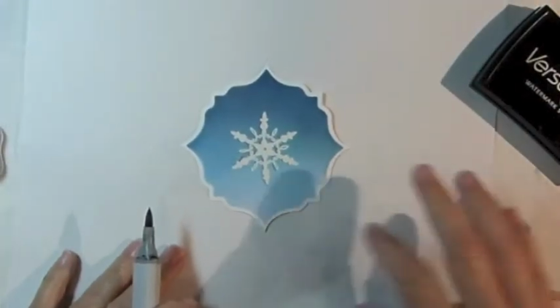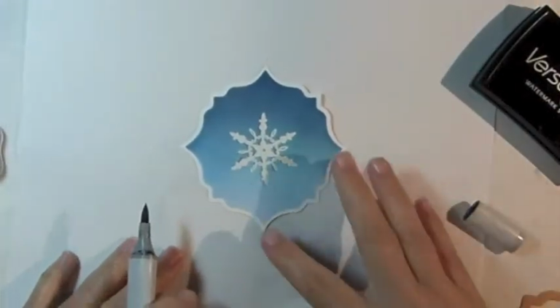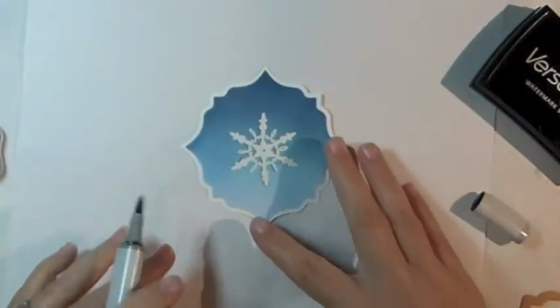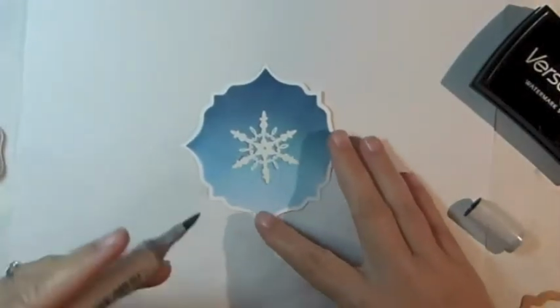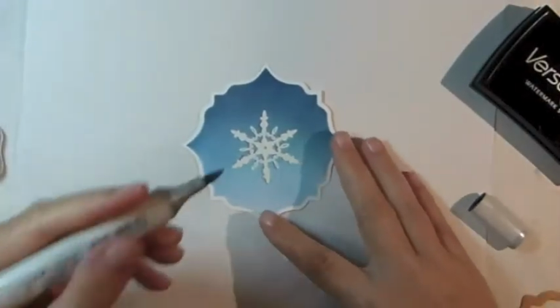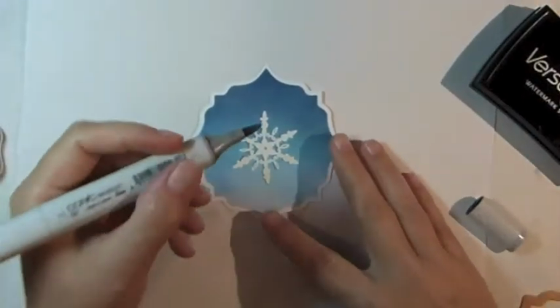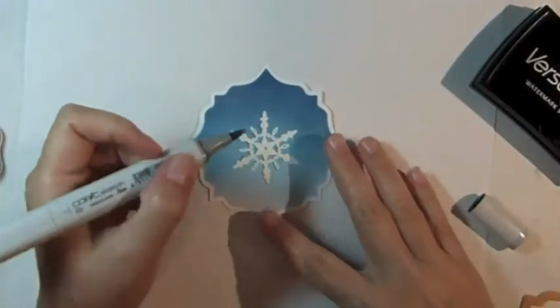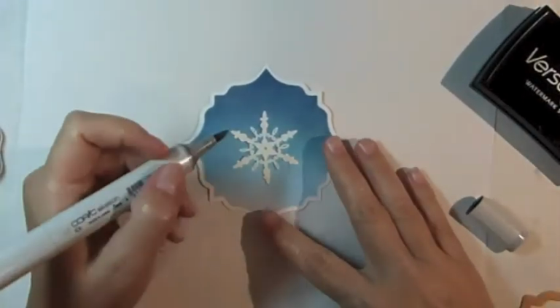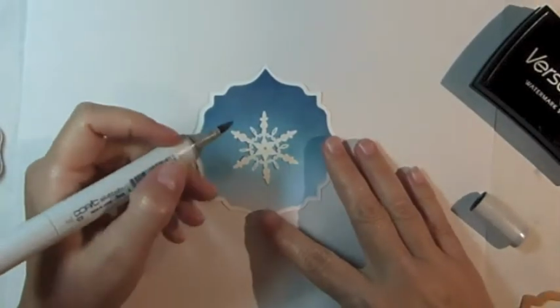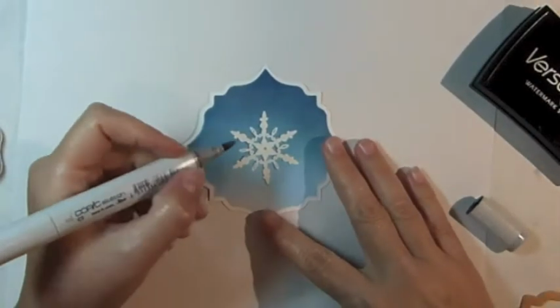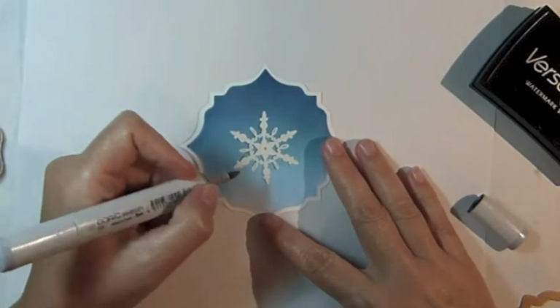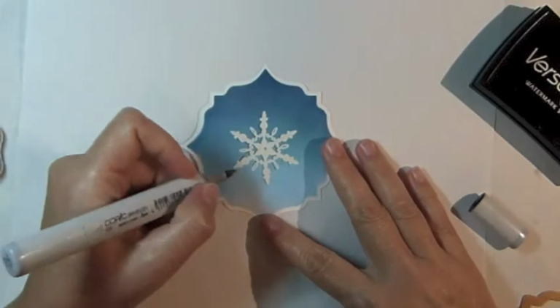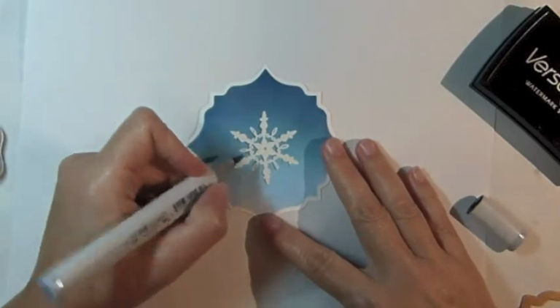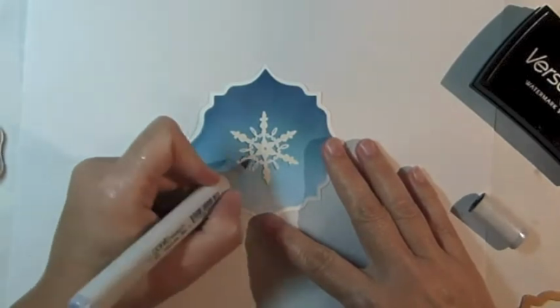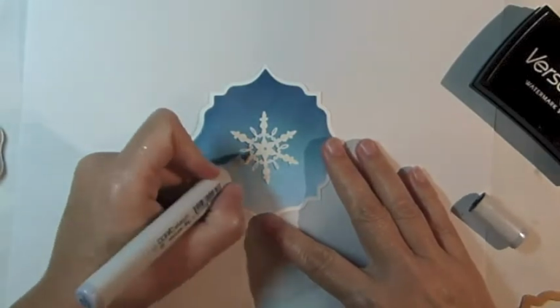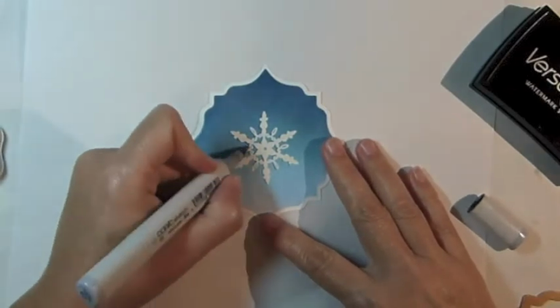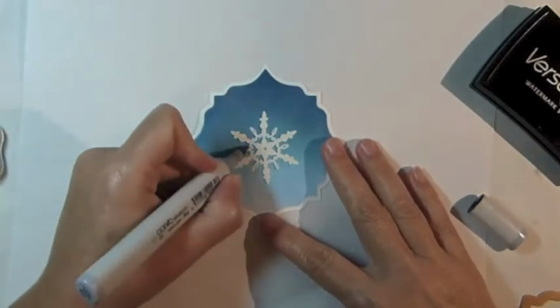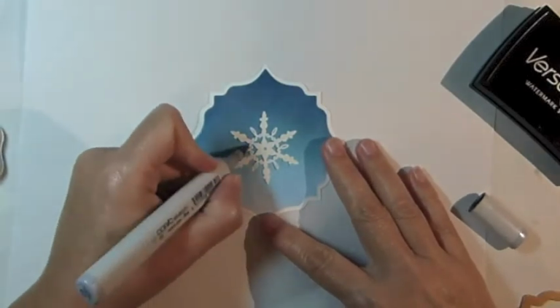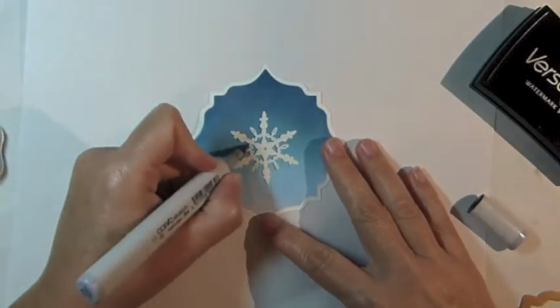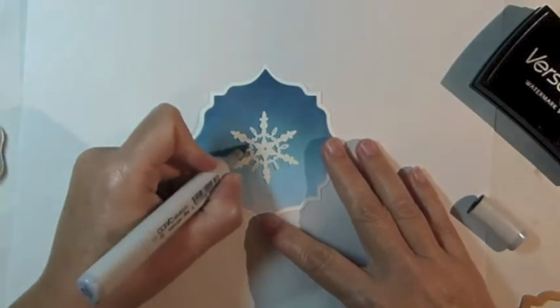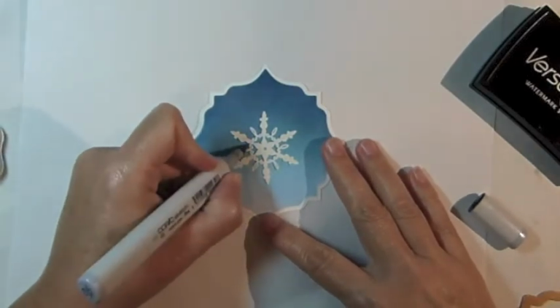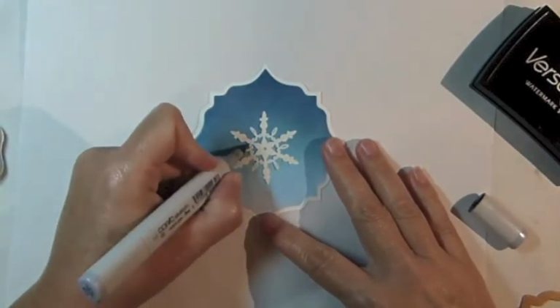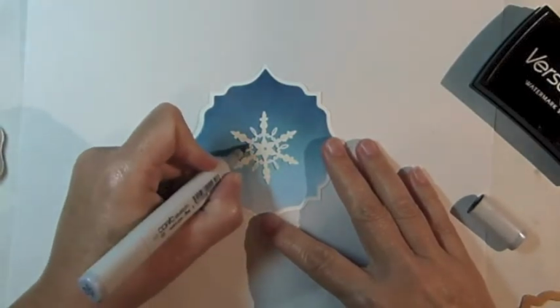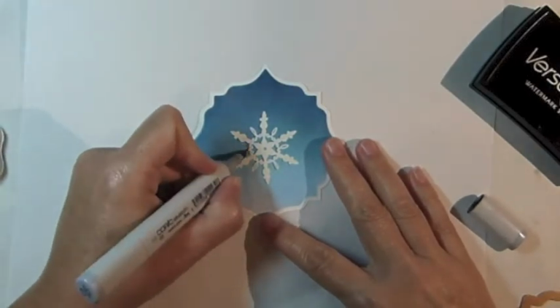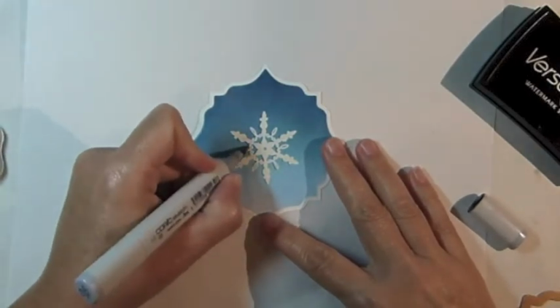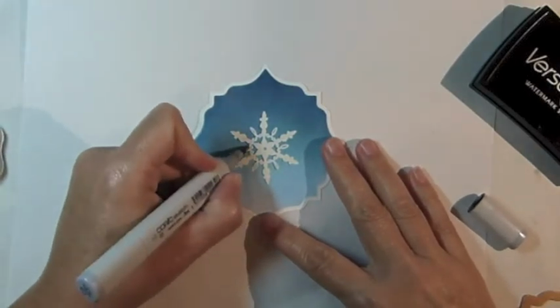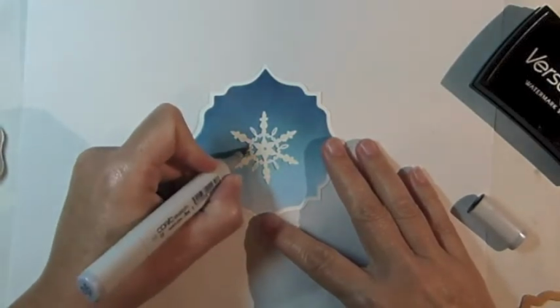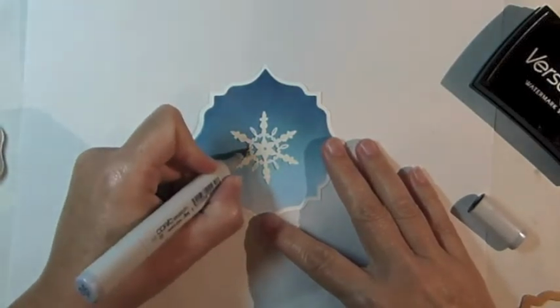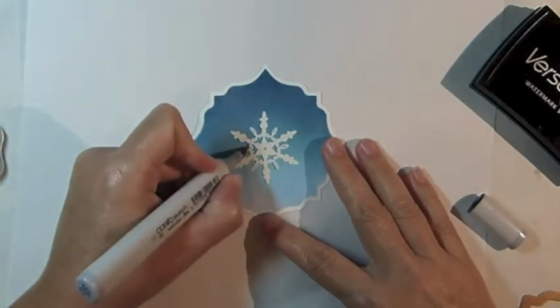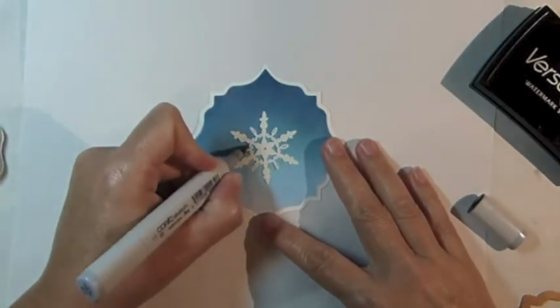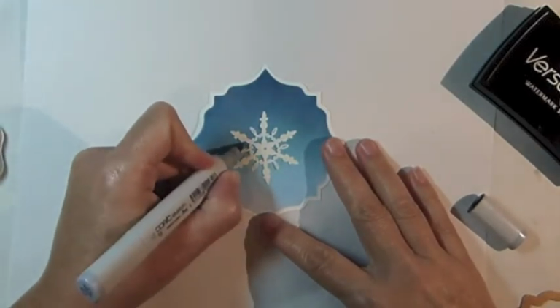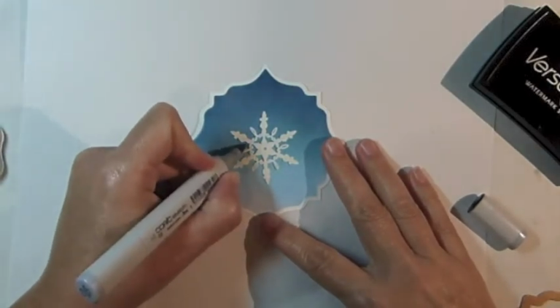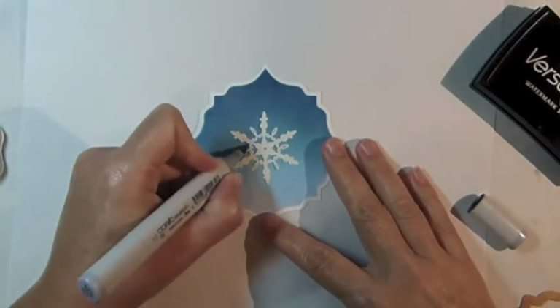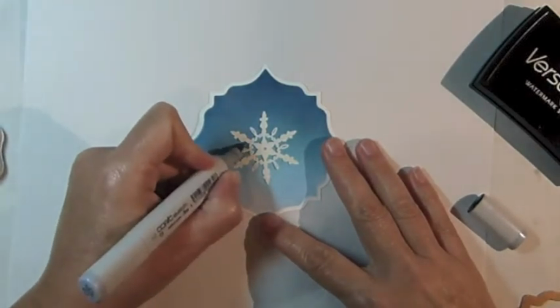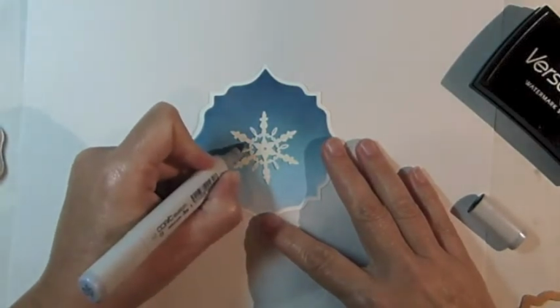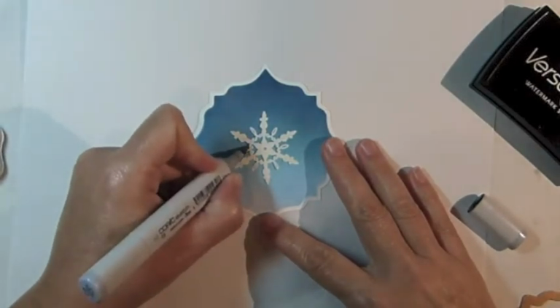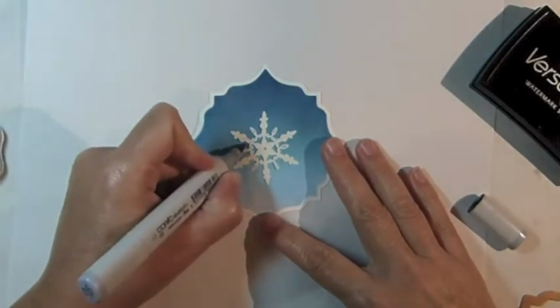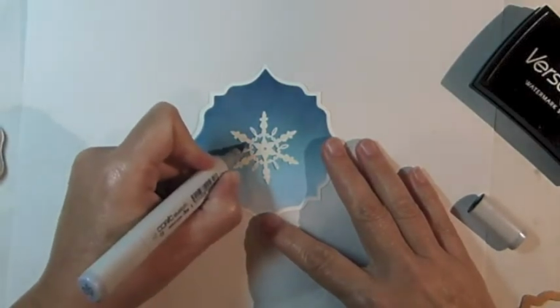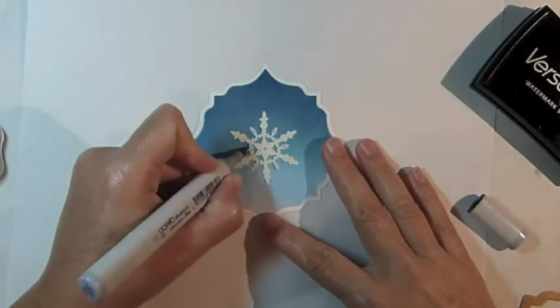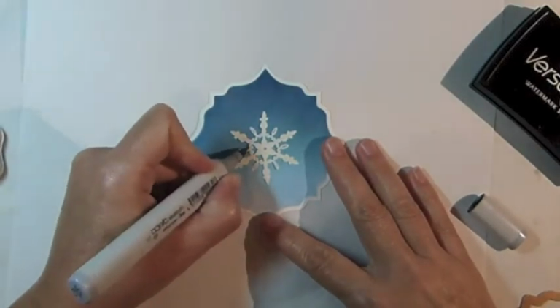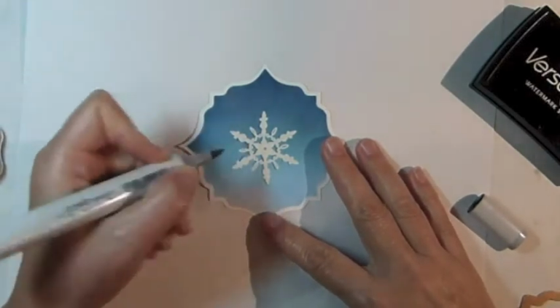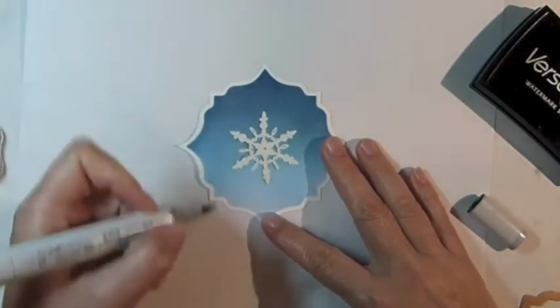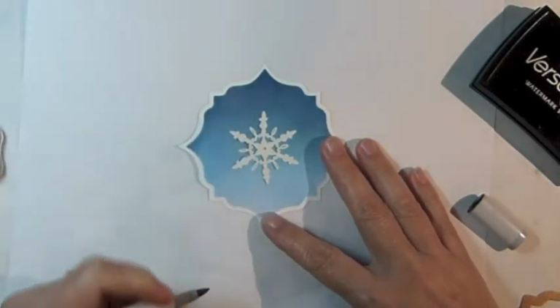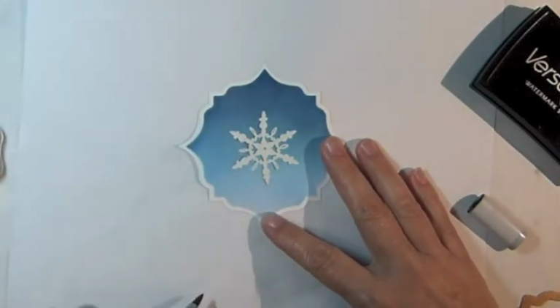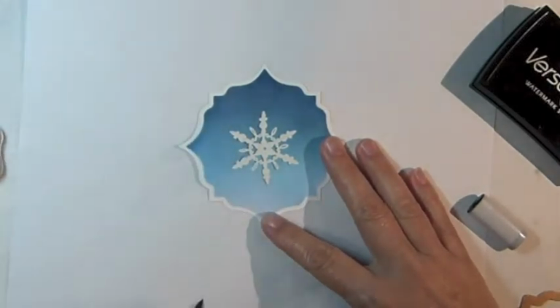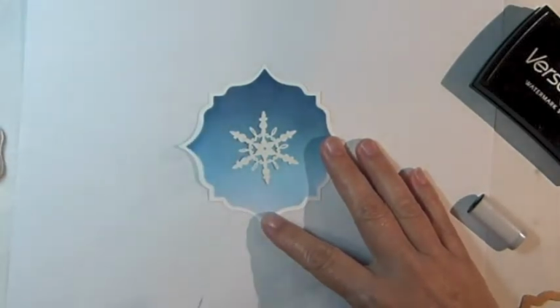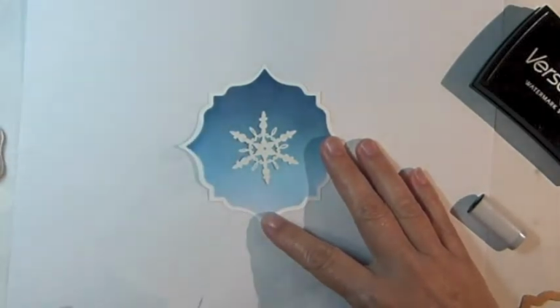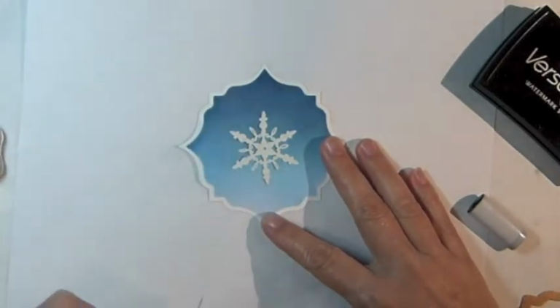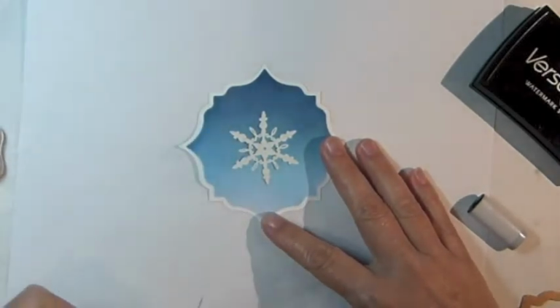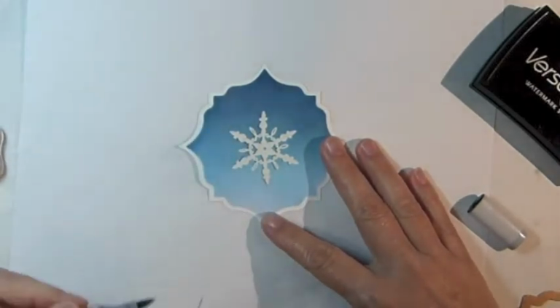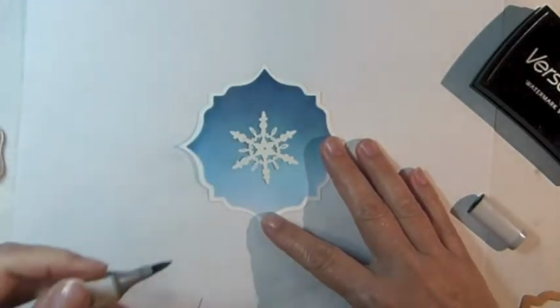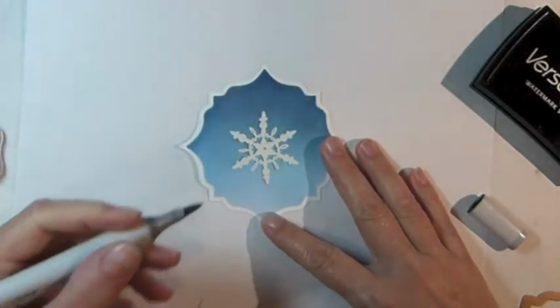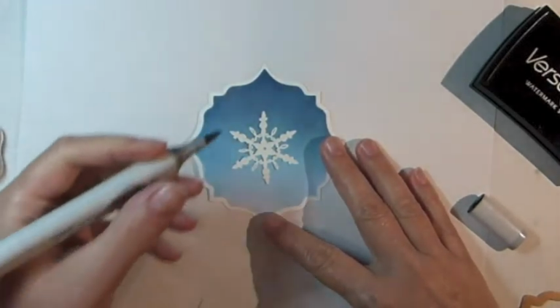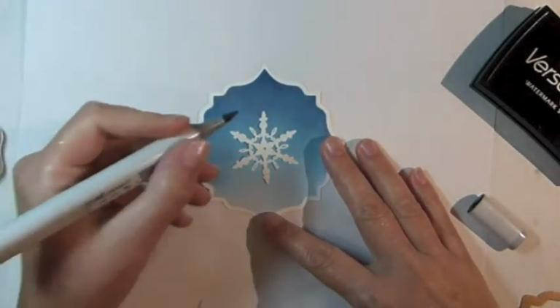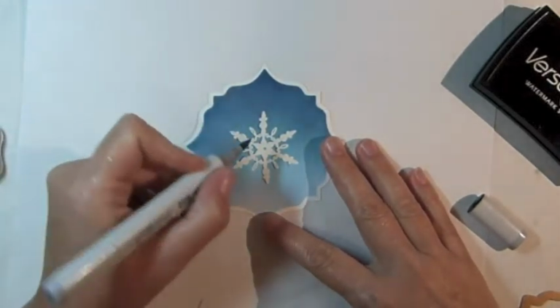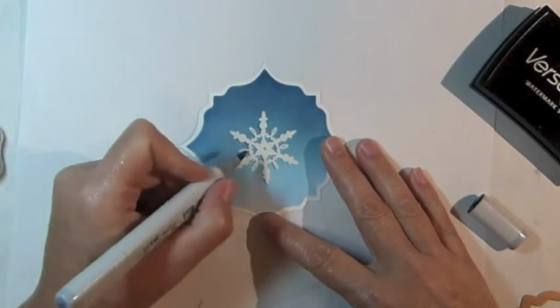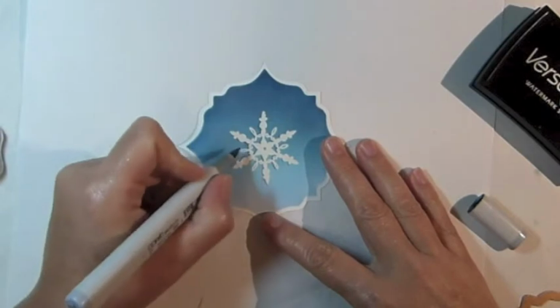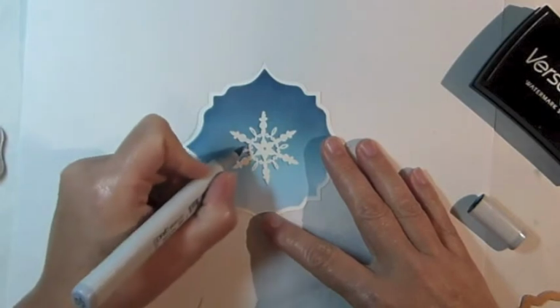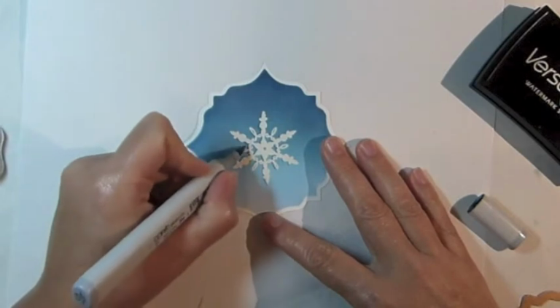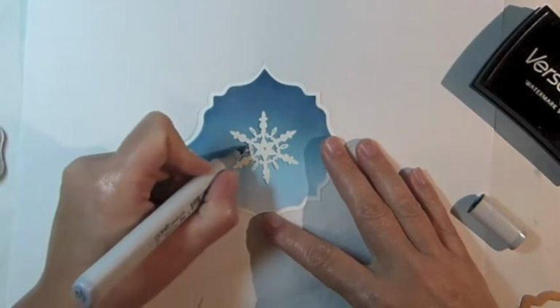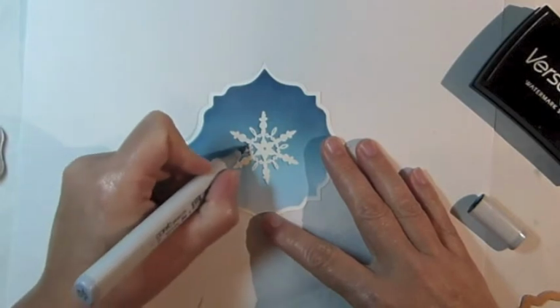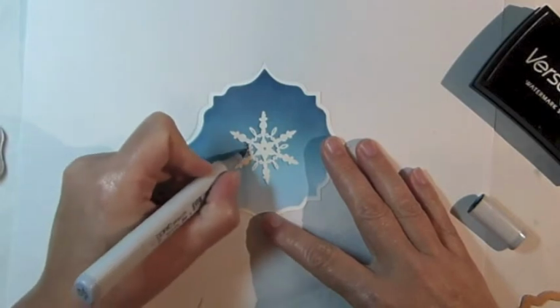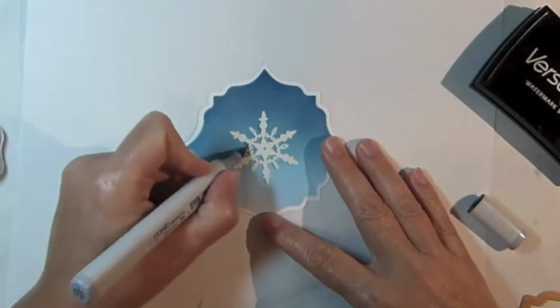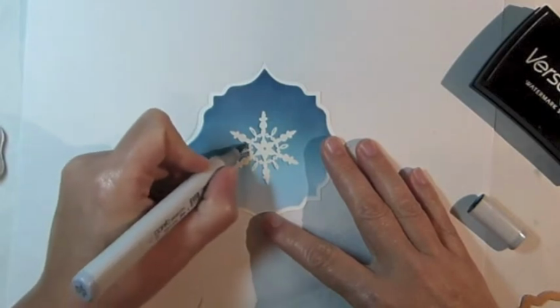Switch to a lighter gray Copic marker and then continue on building up the shadow all the way around the image.